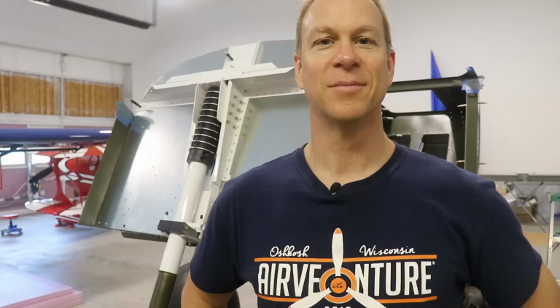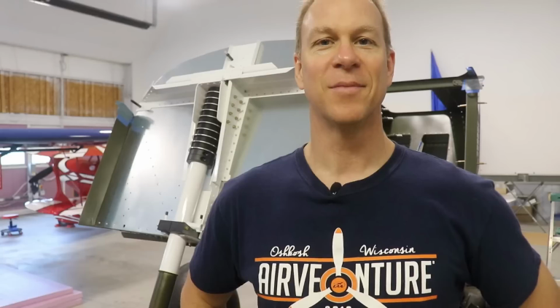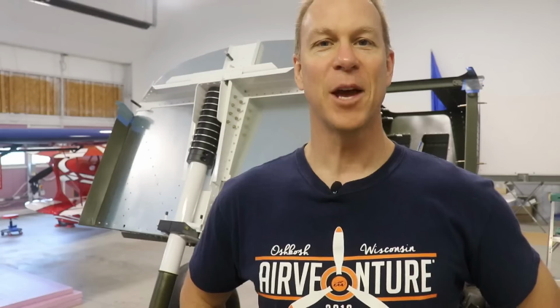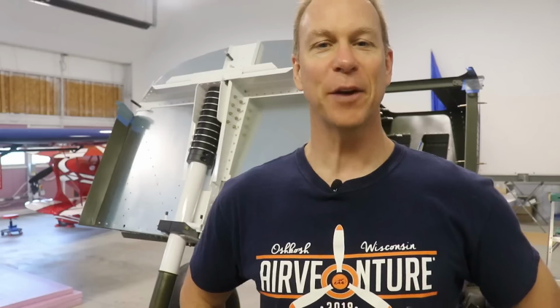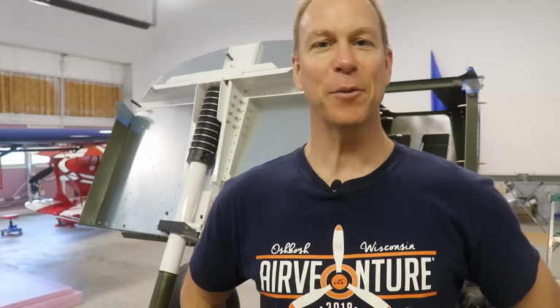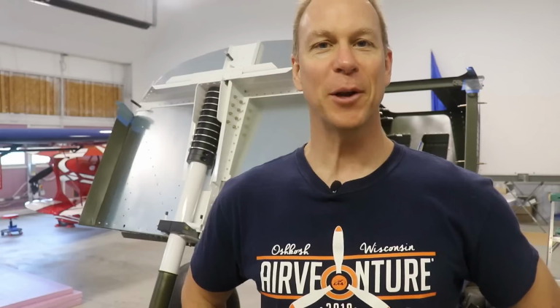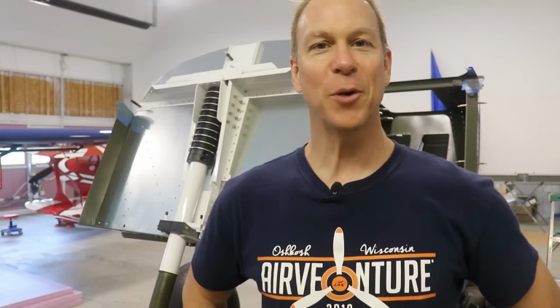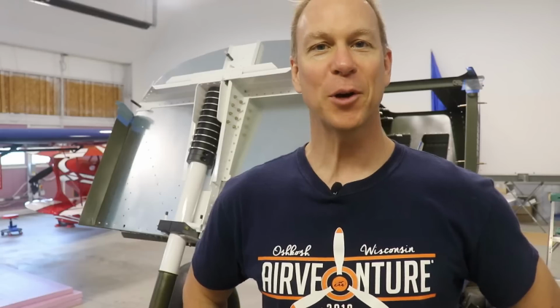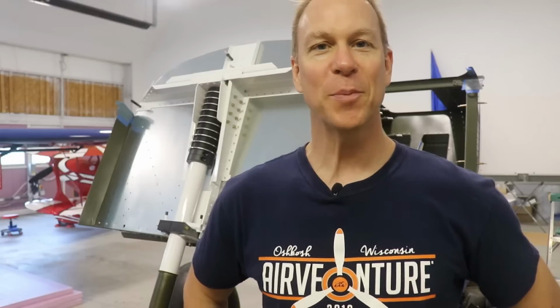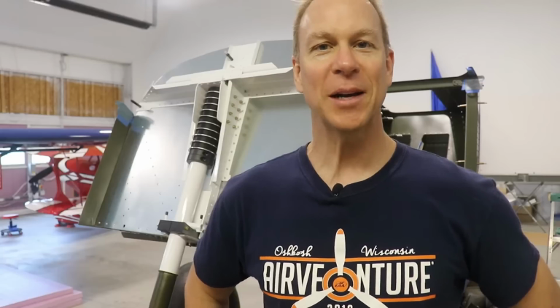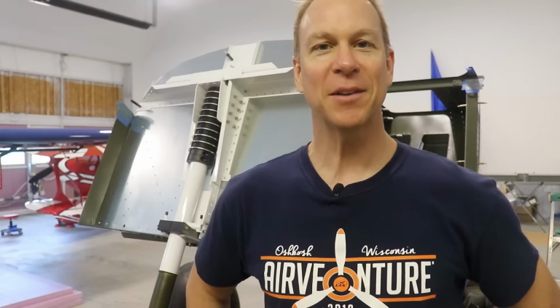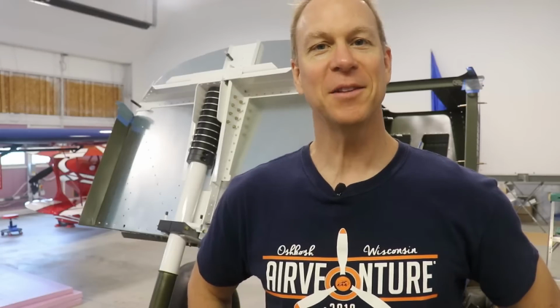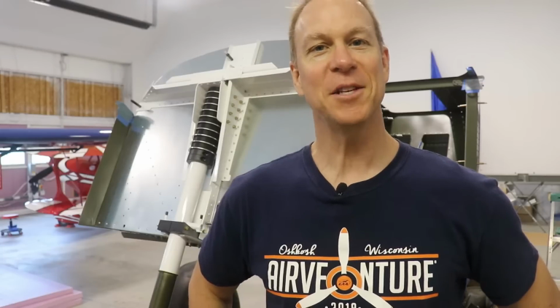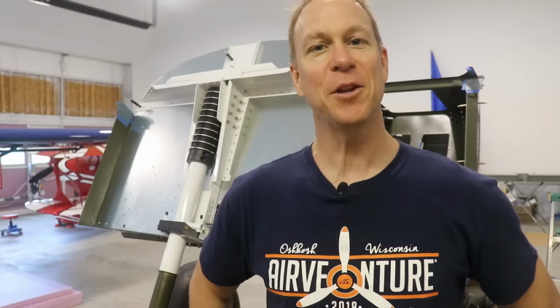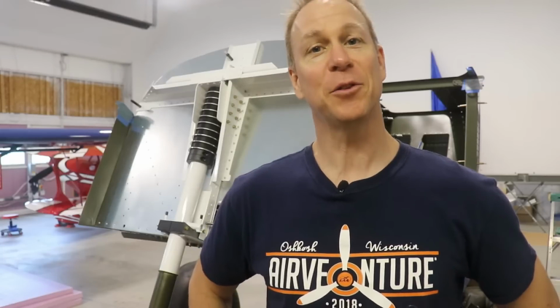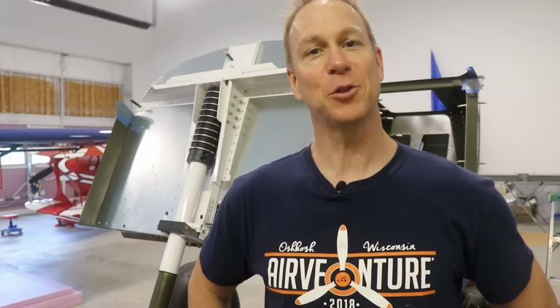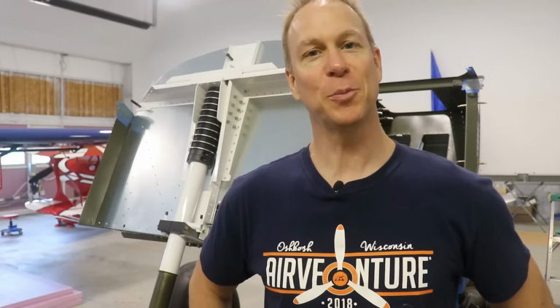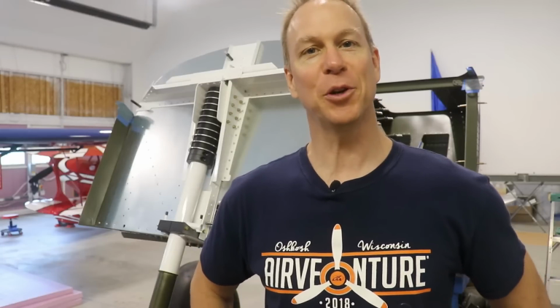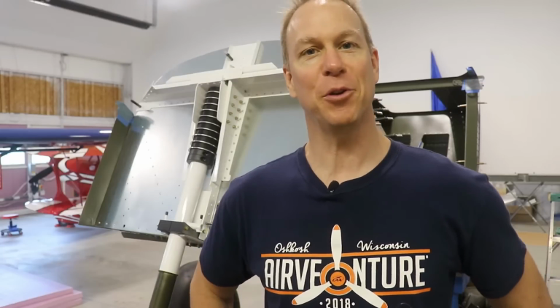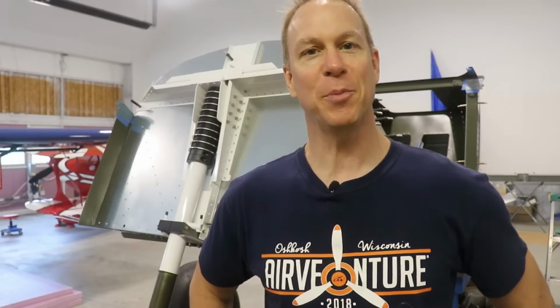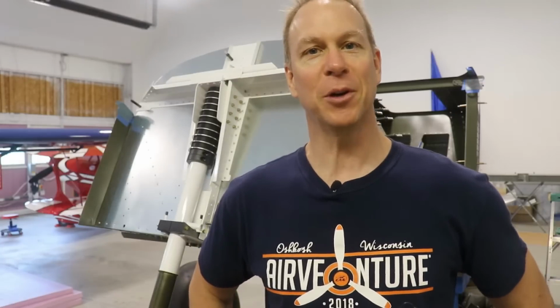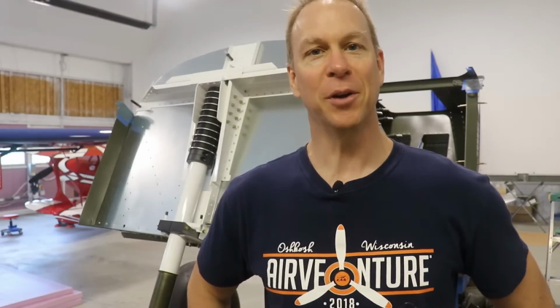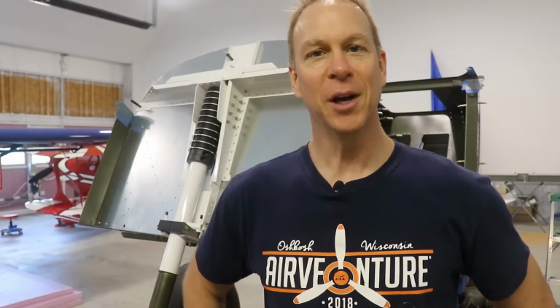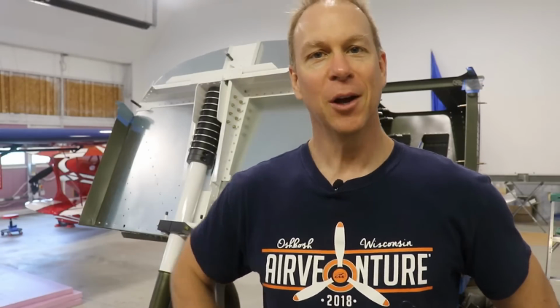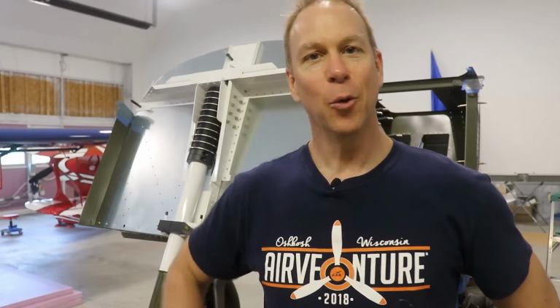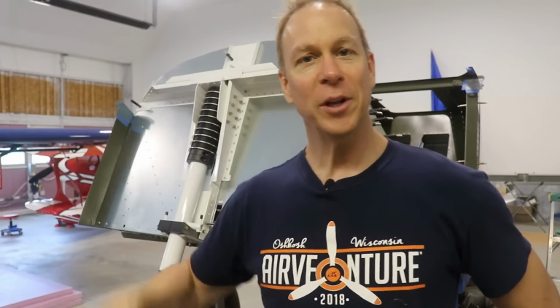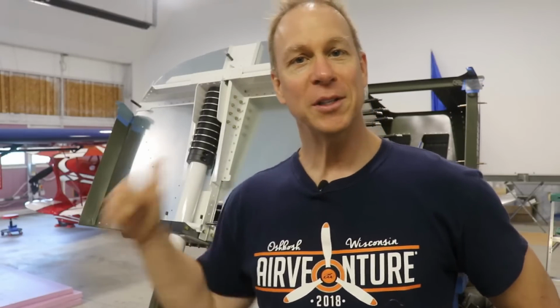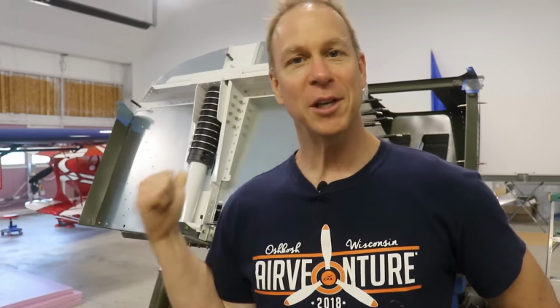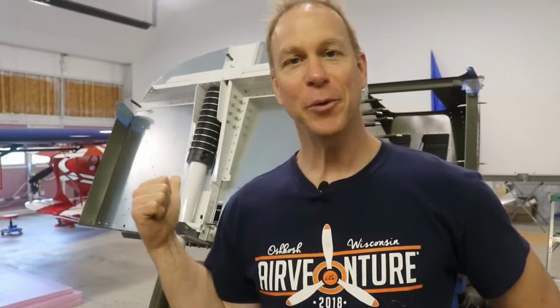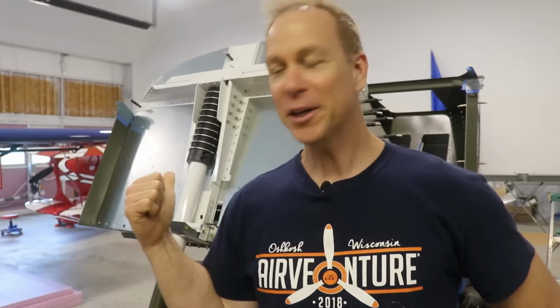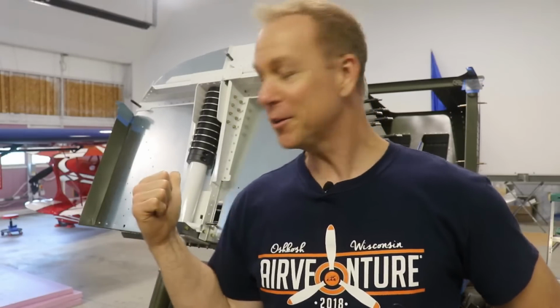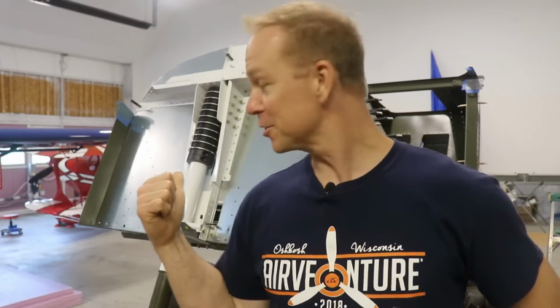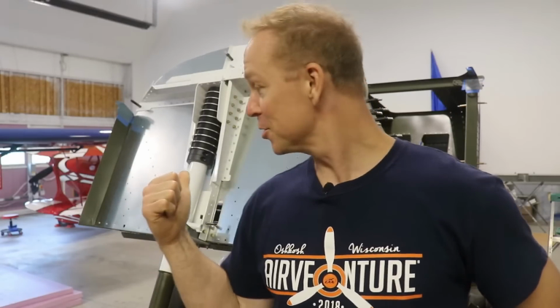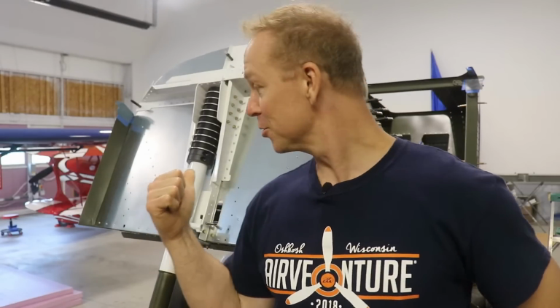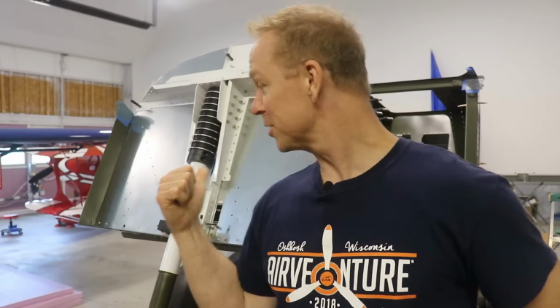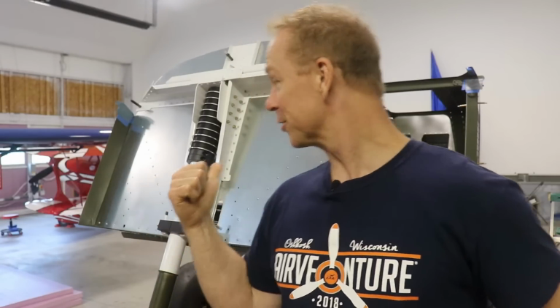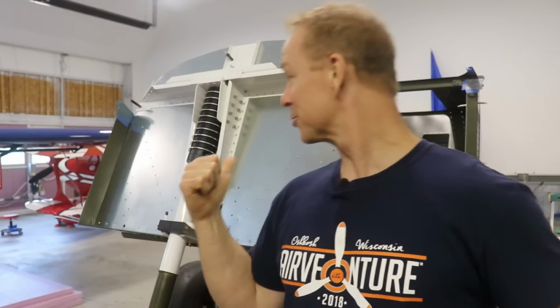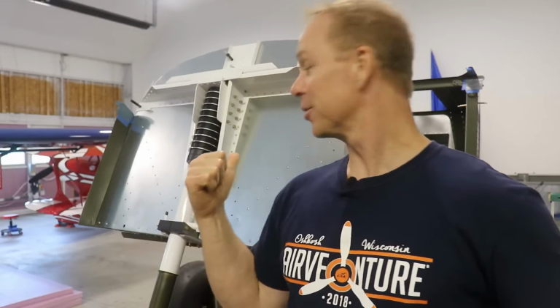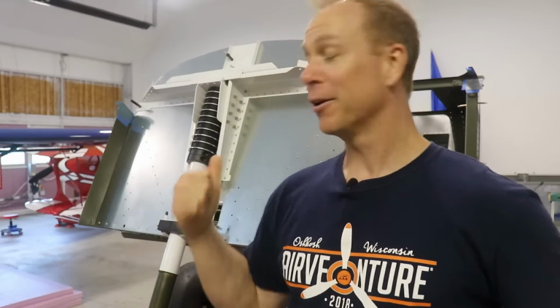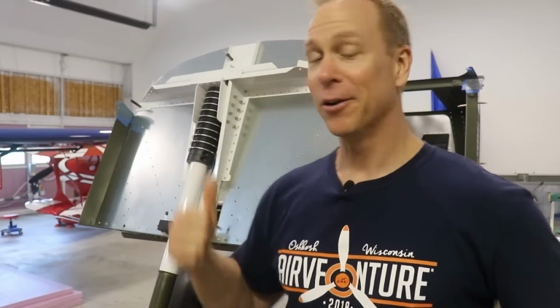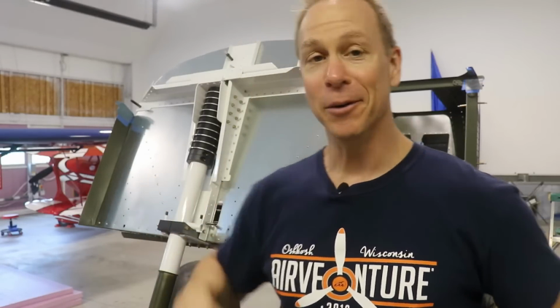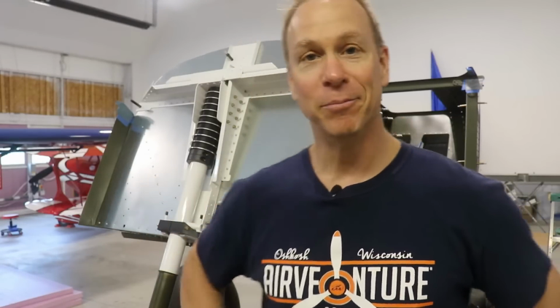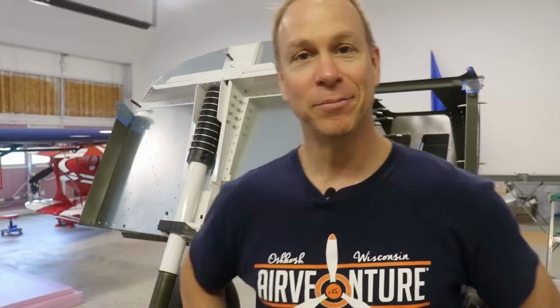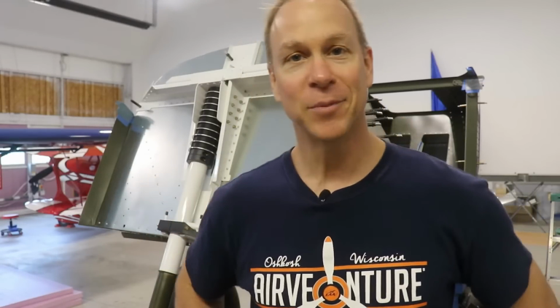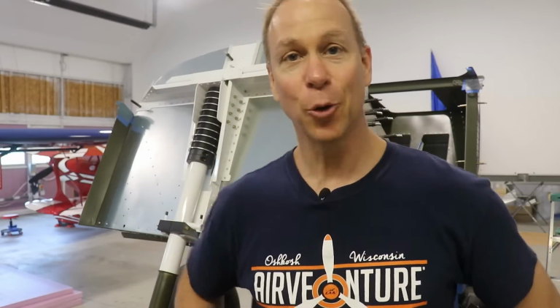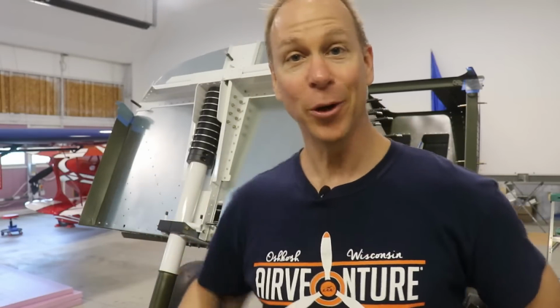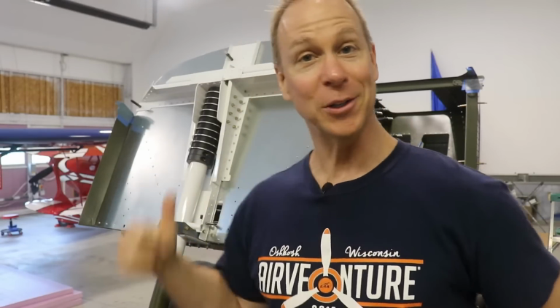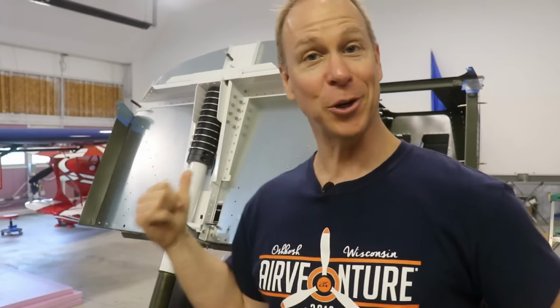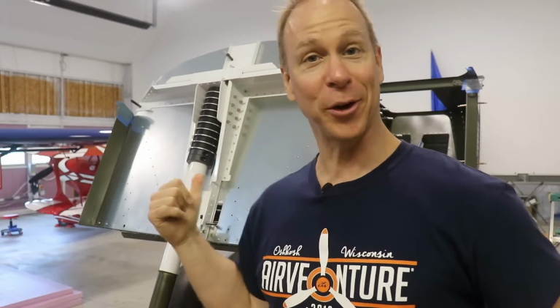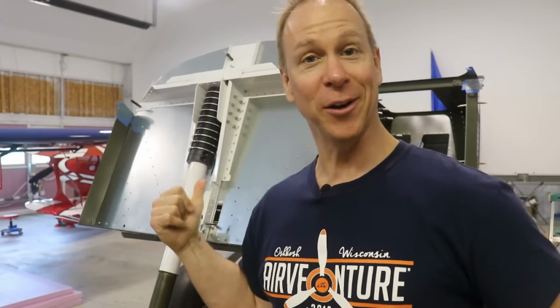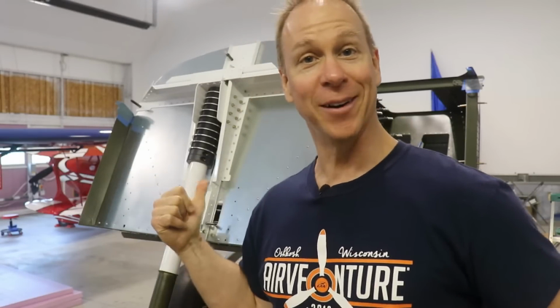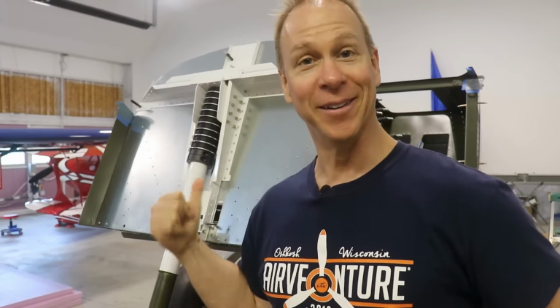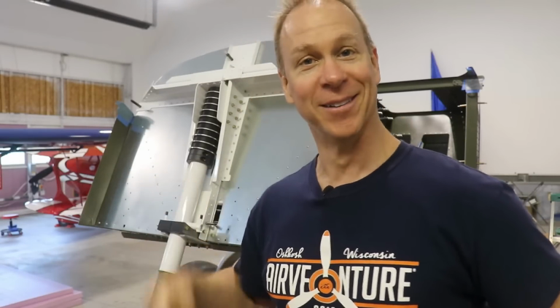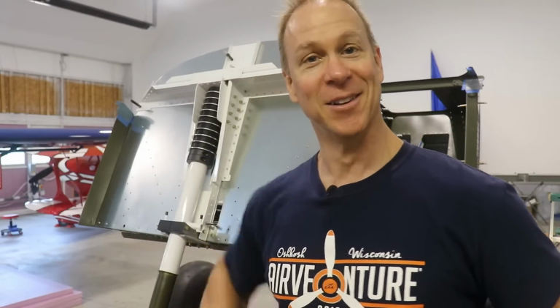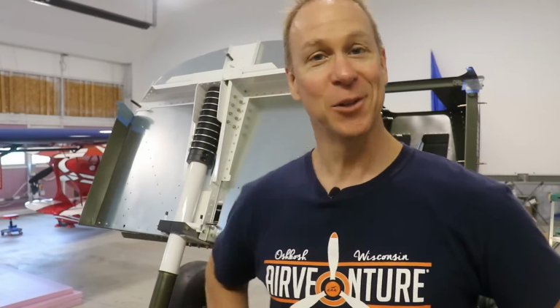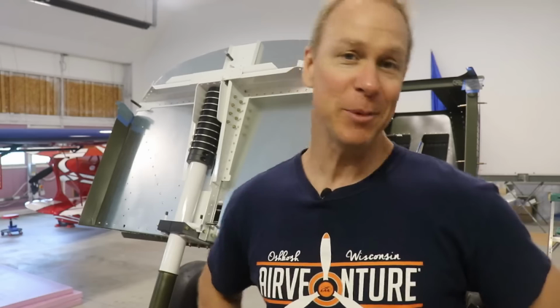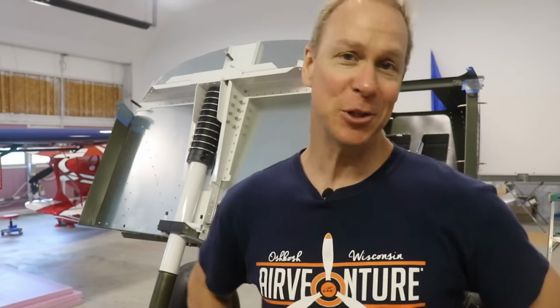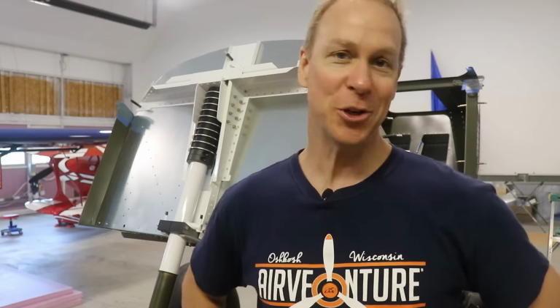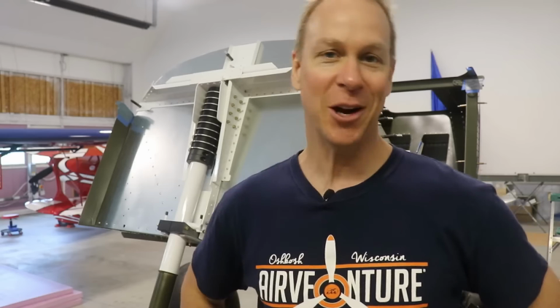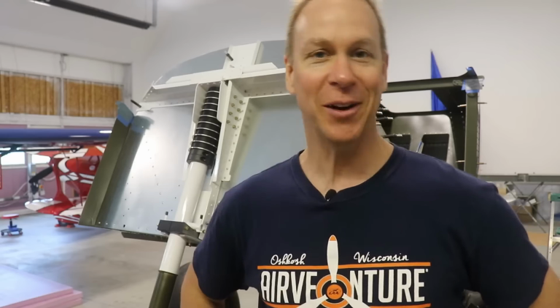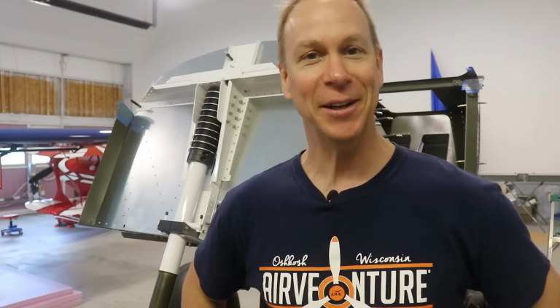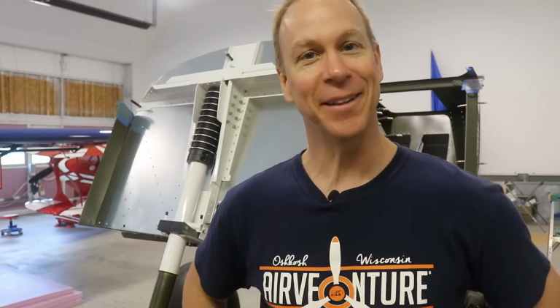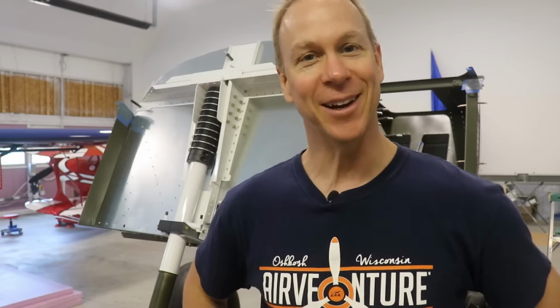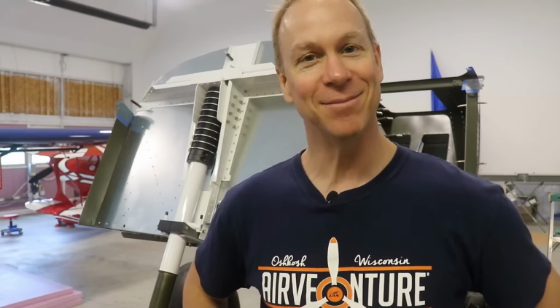Hey everybody, welcome back to the Zenith Super Duty build. What do you say we get this nose gear strut on? Oh look, it's already on. Let me show you how I did that.